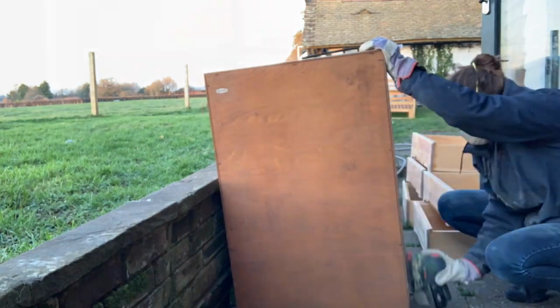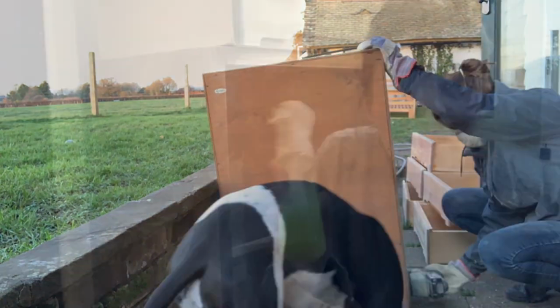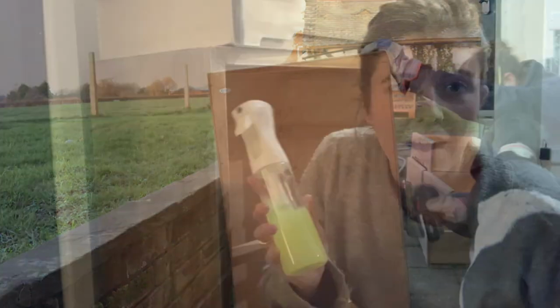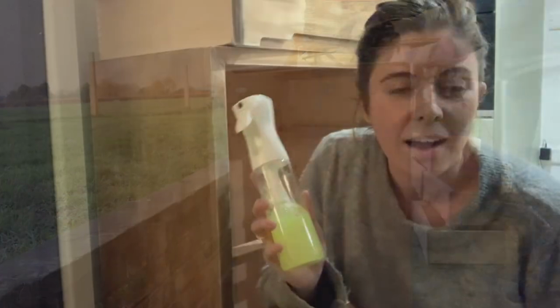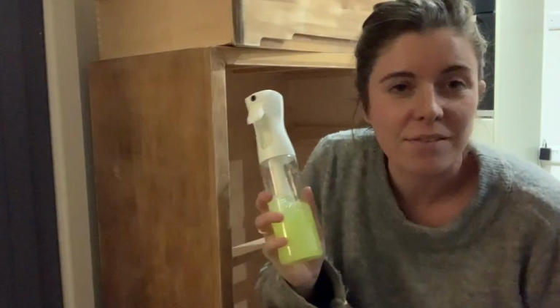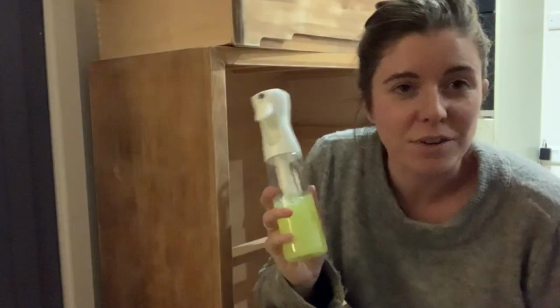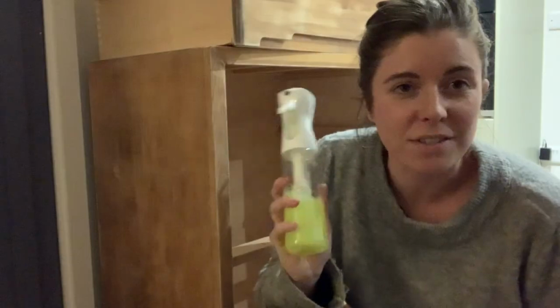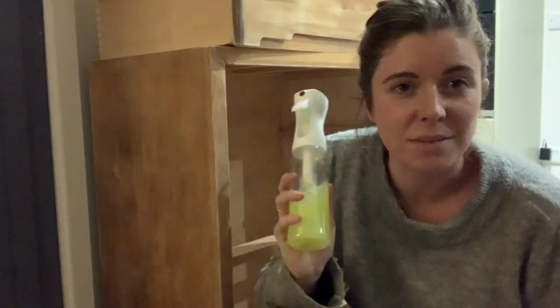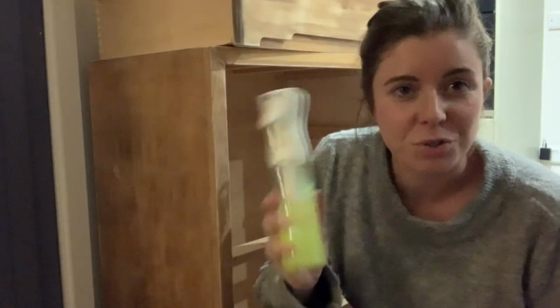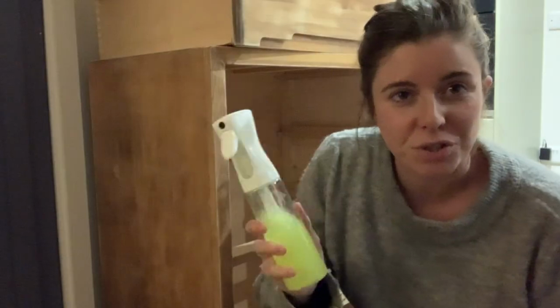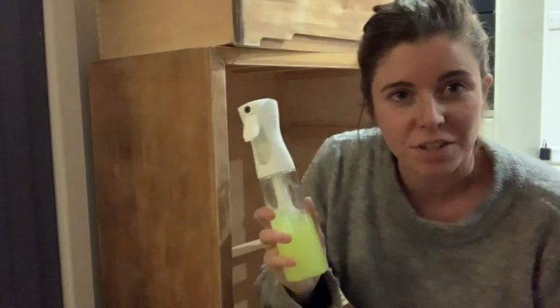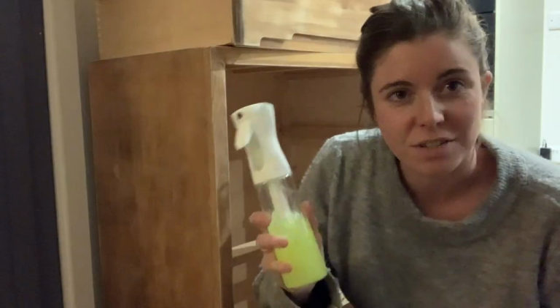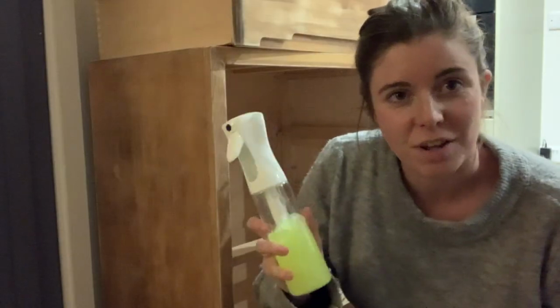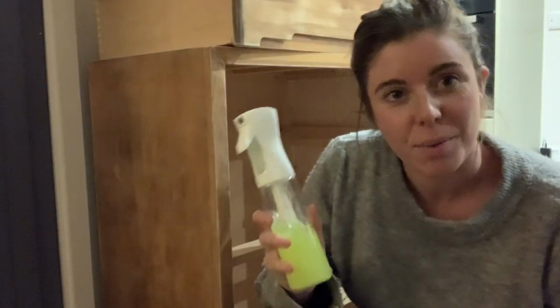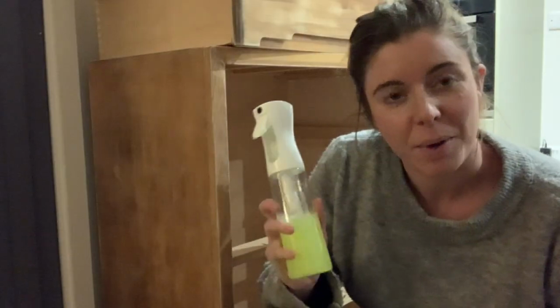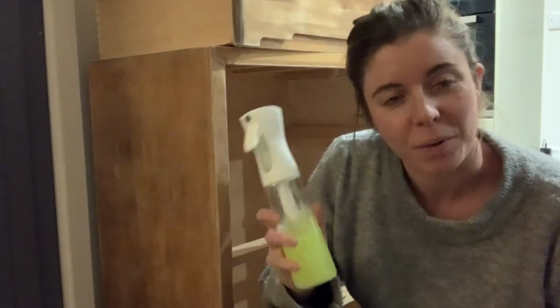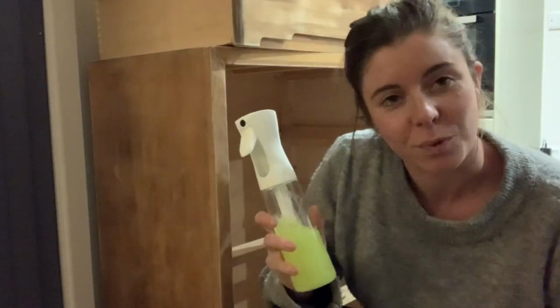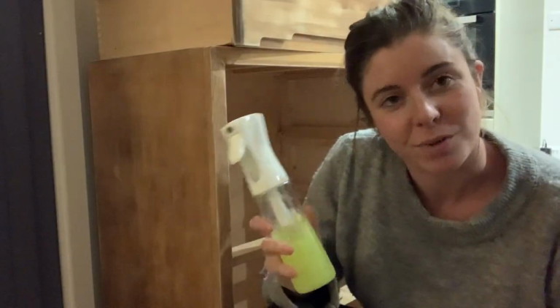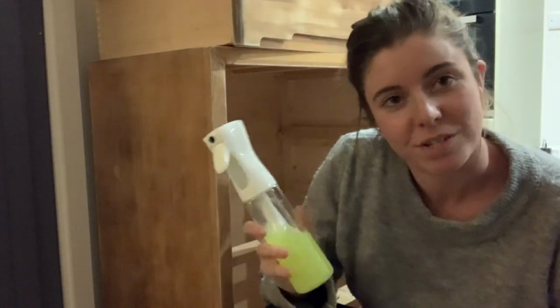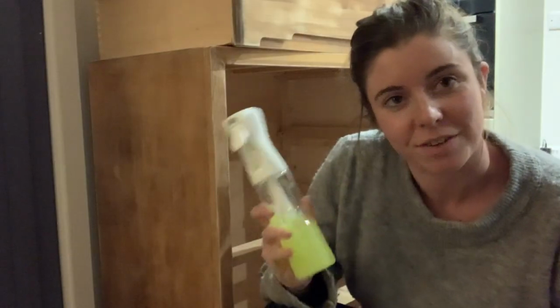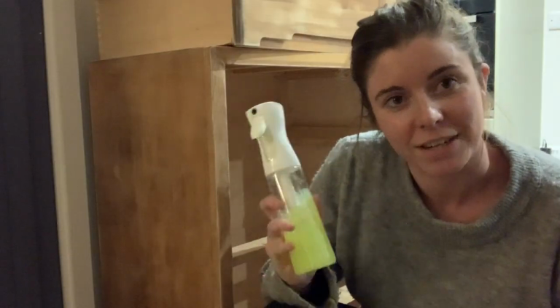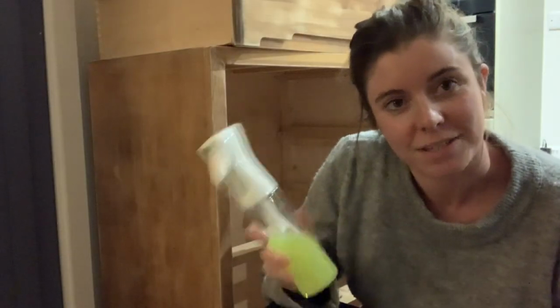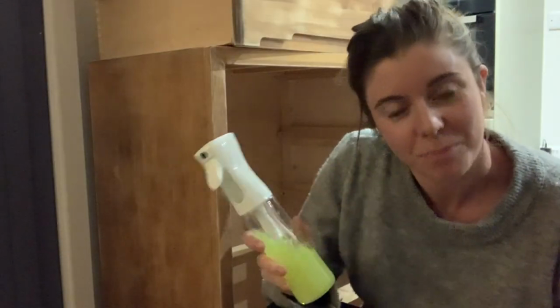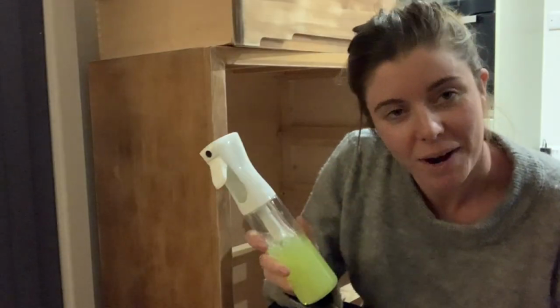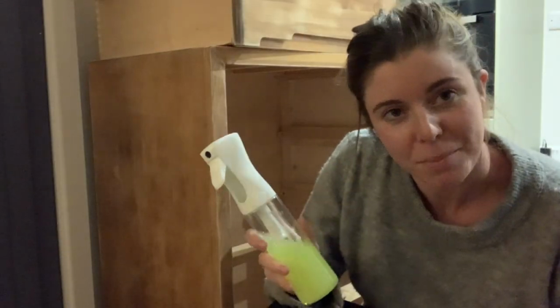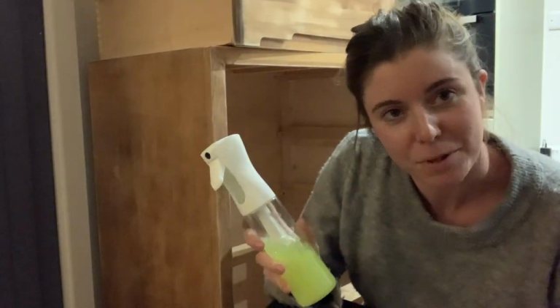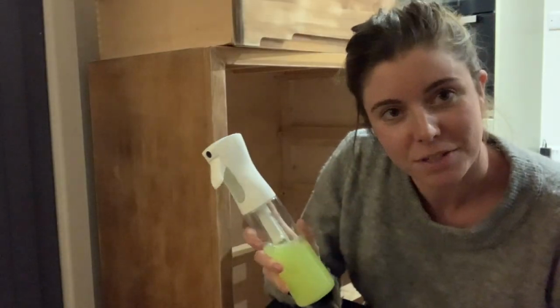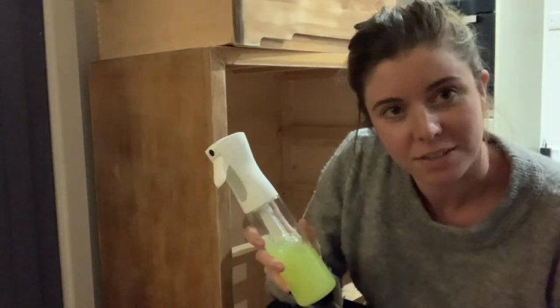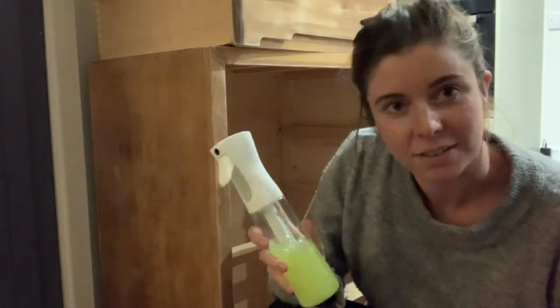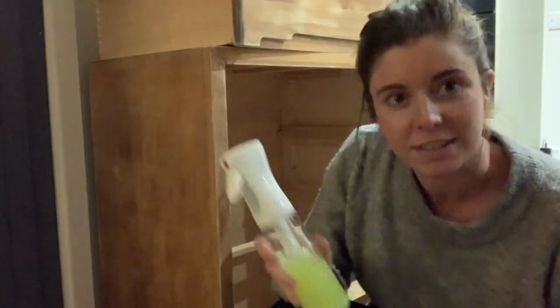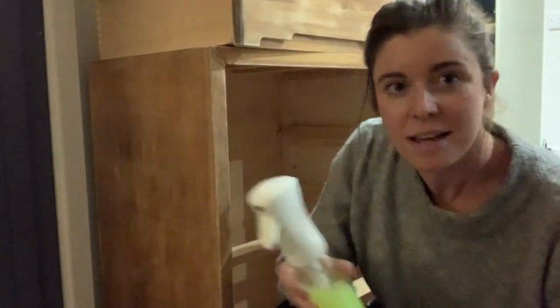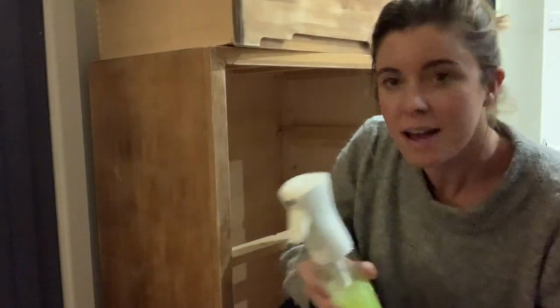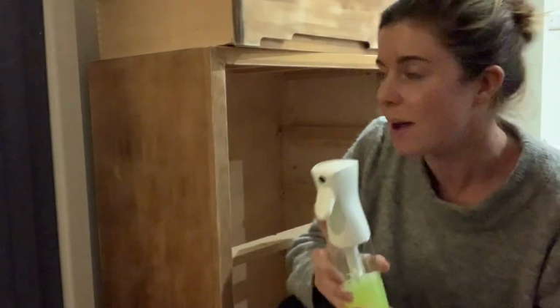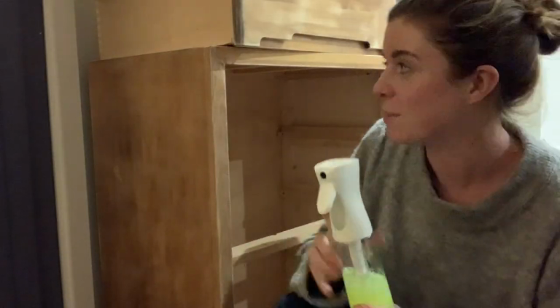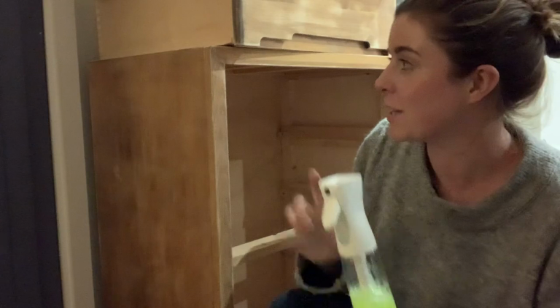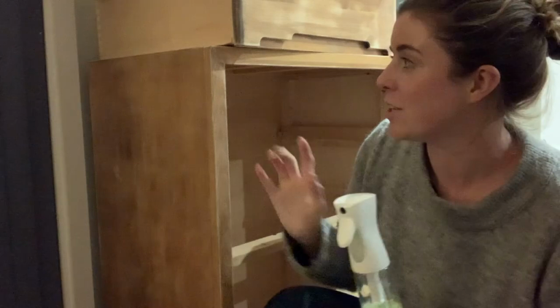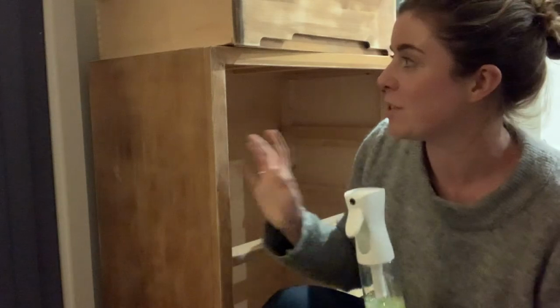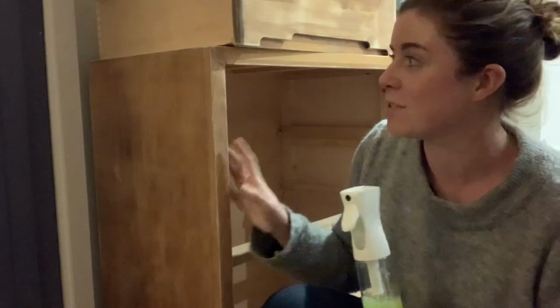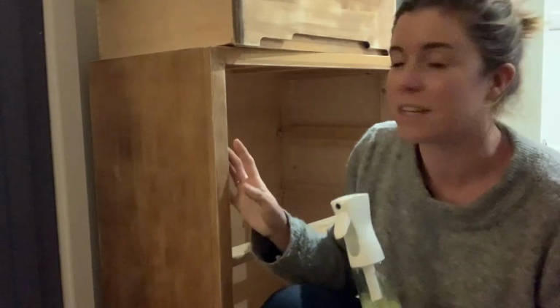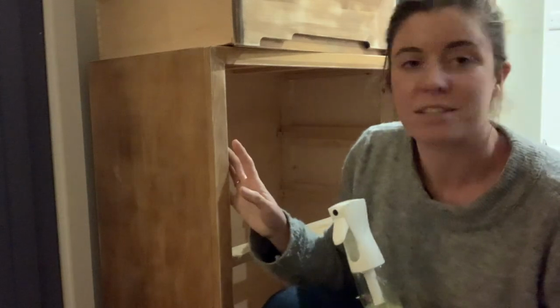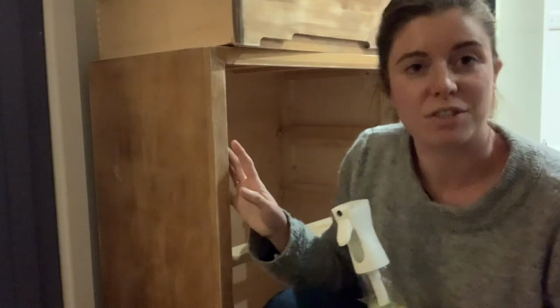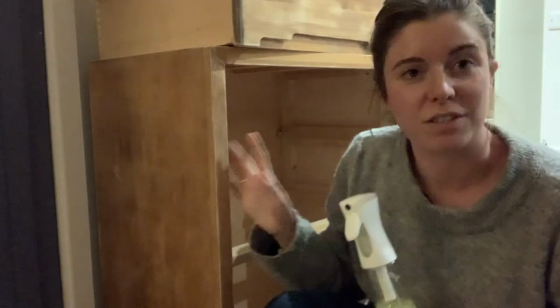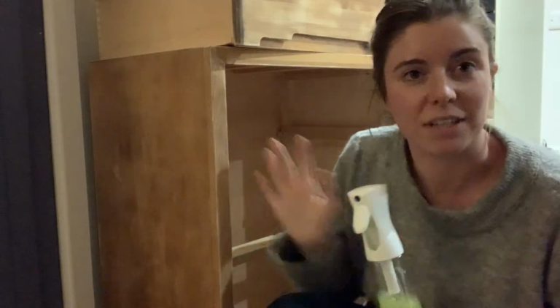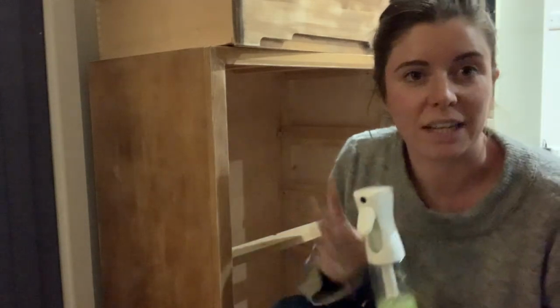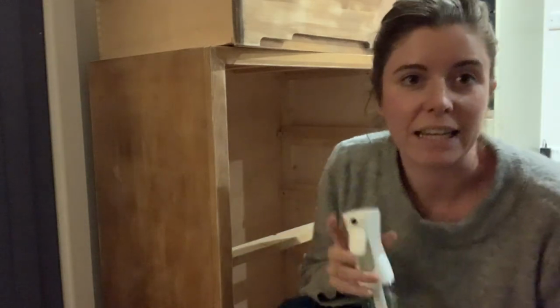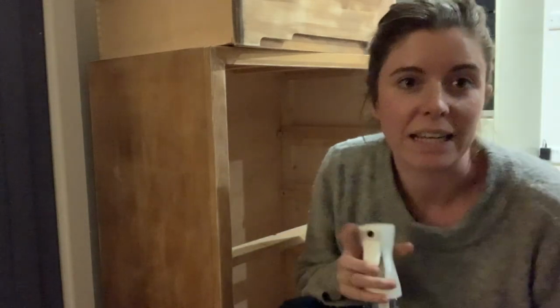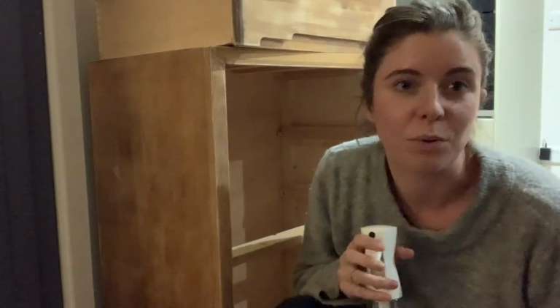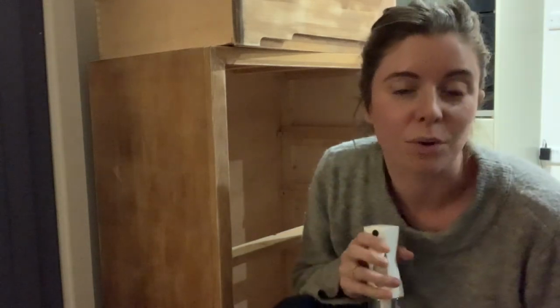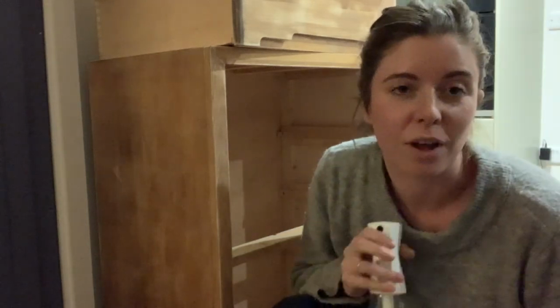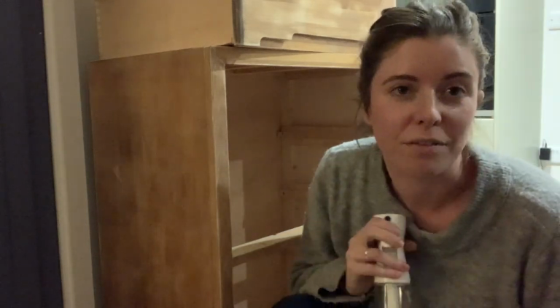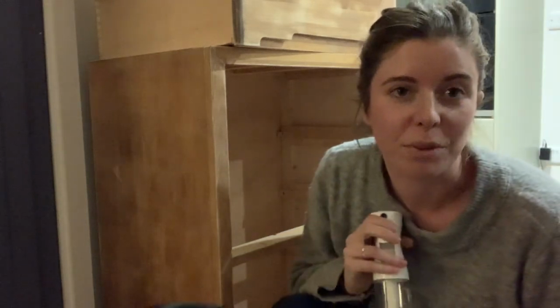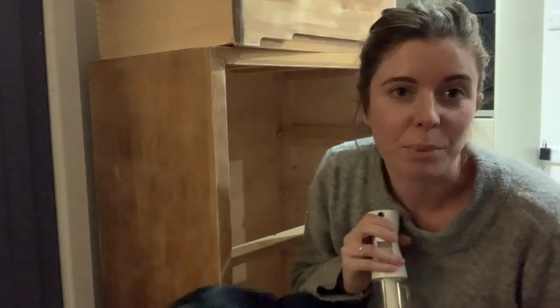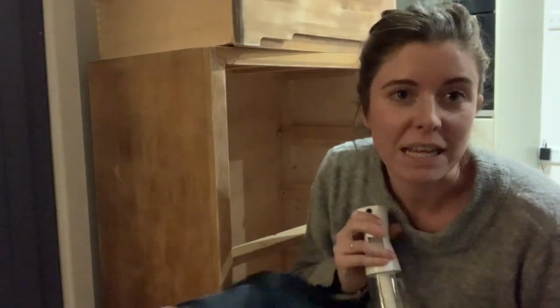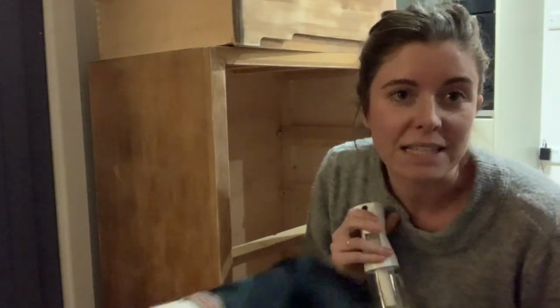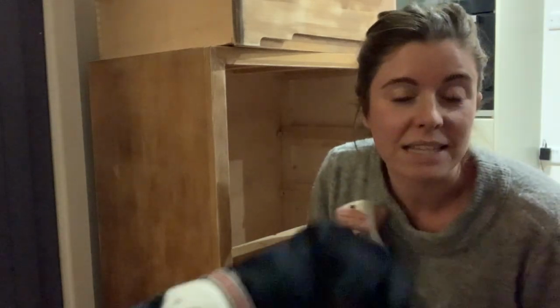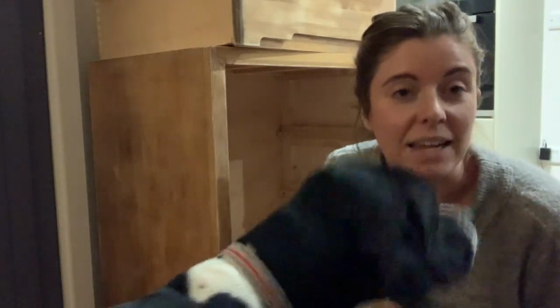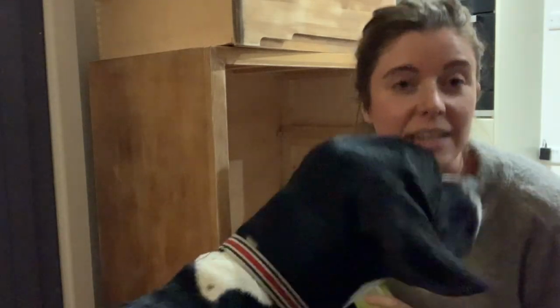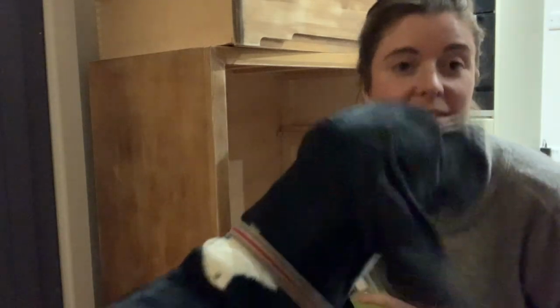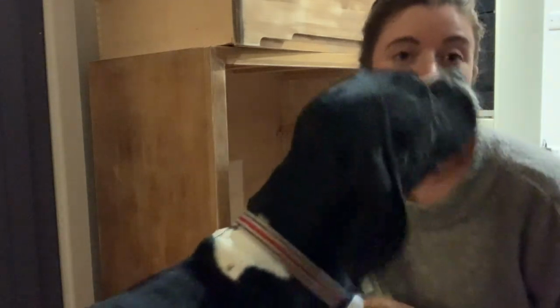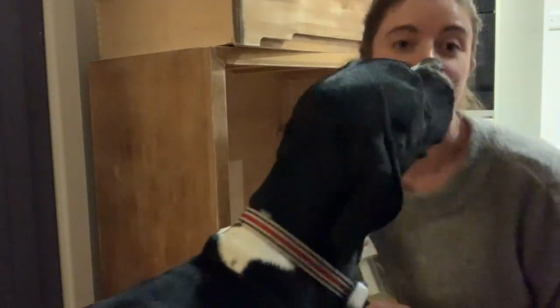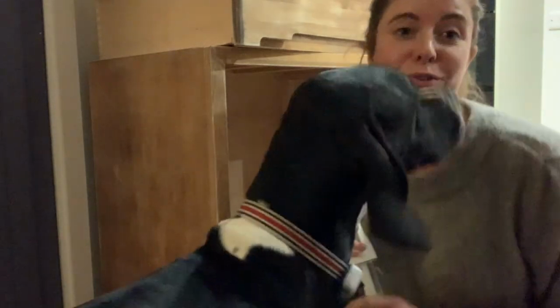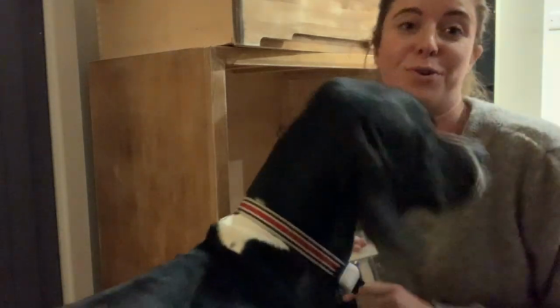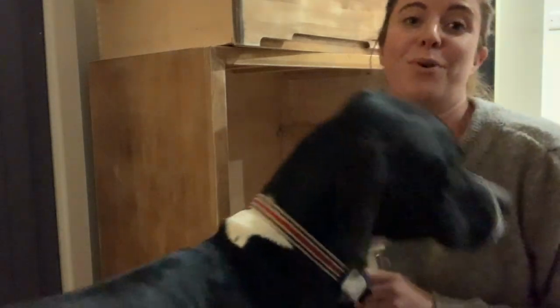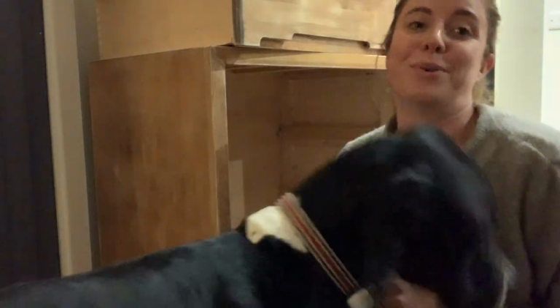I've got some sugar soap and water in a spray bottle. I'm going to use this just to clean all over the piece and inside the drawers.